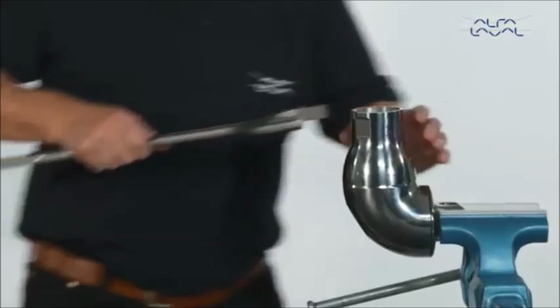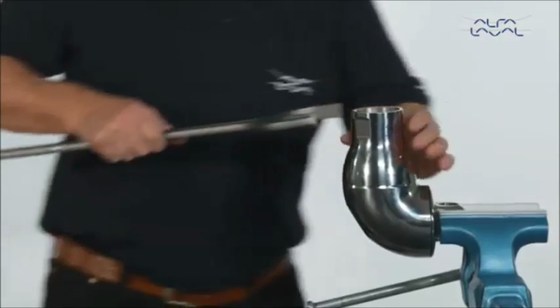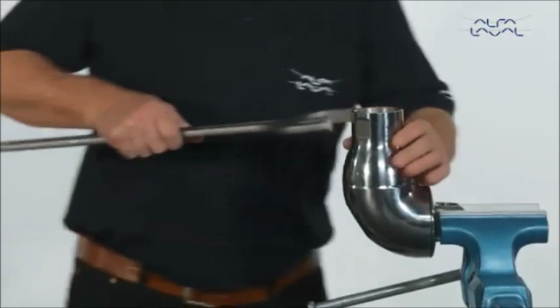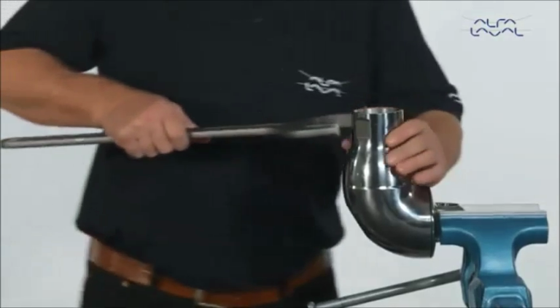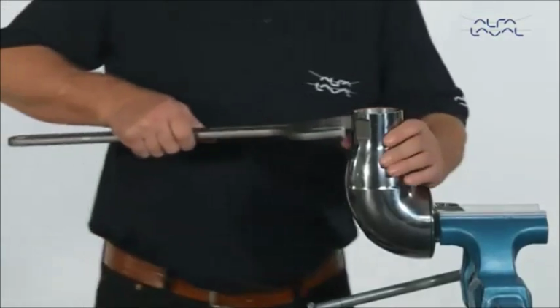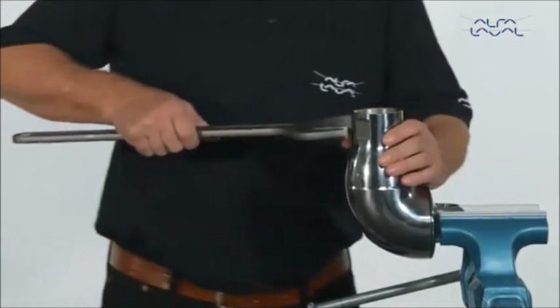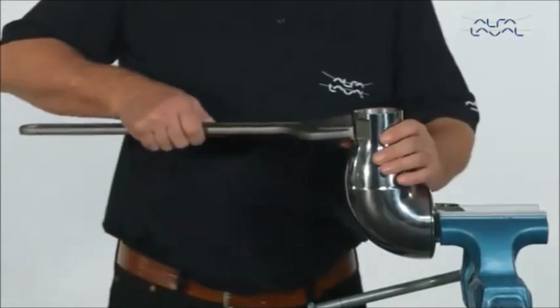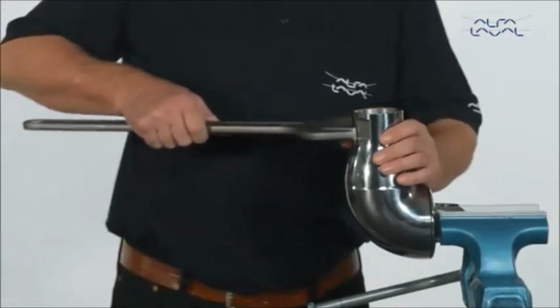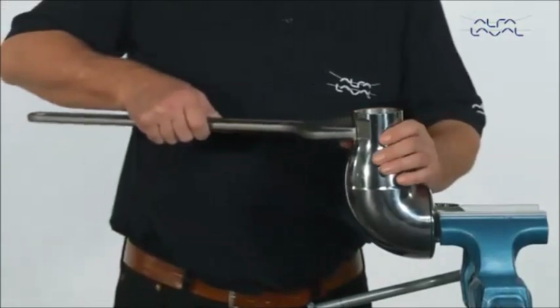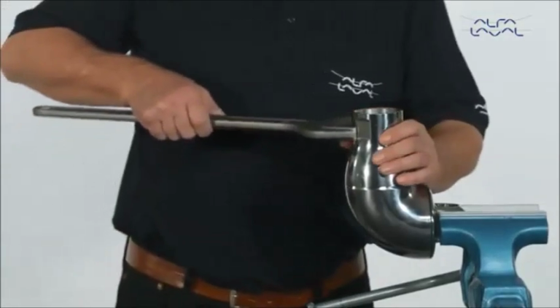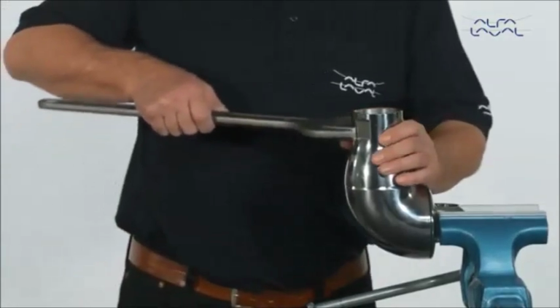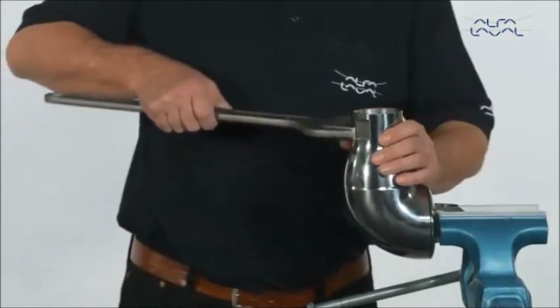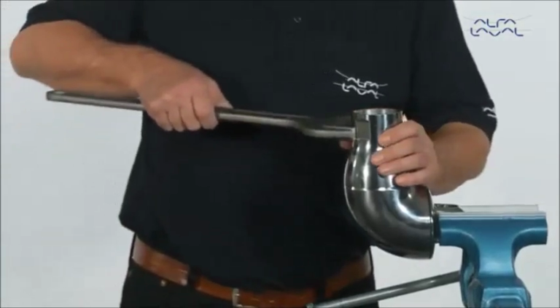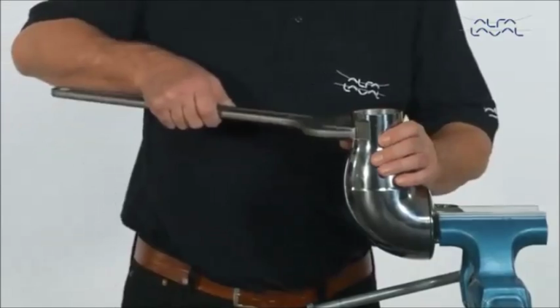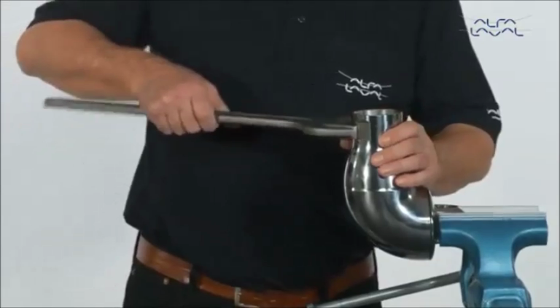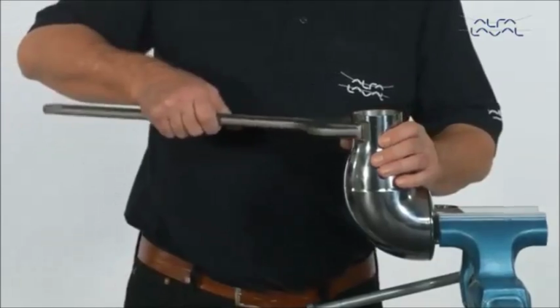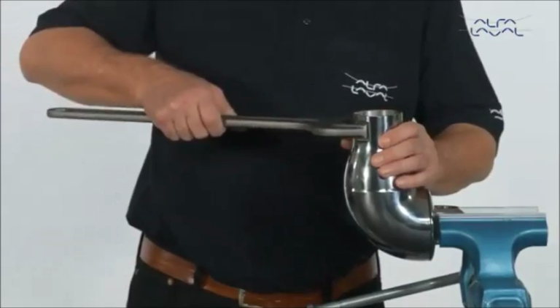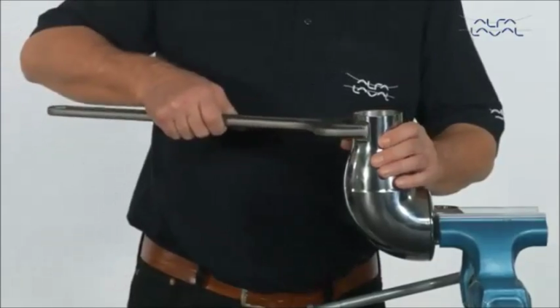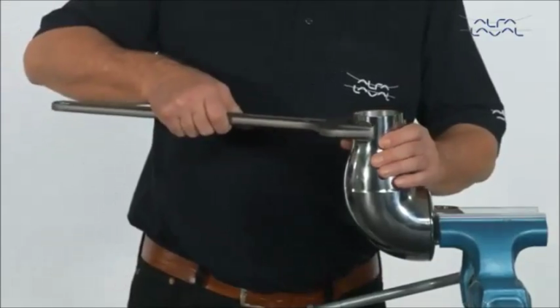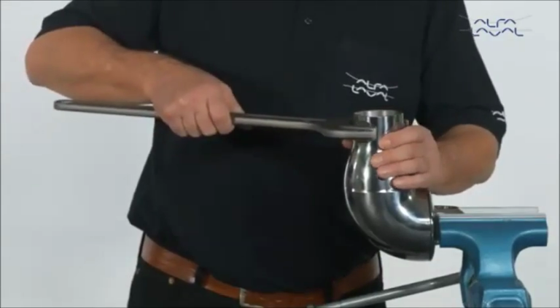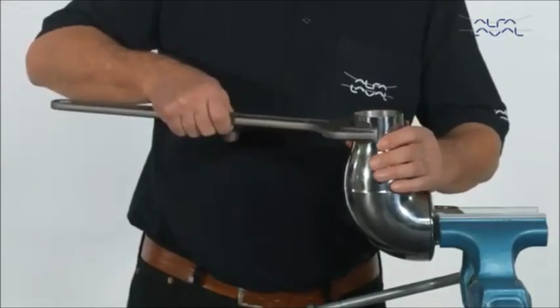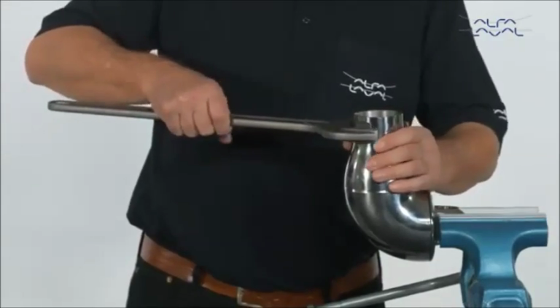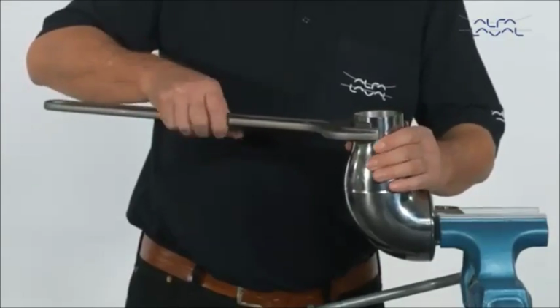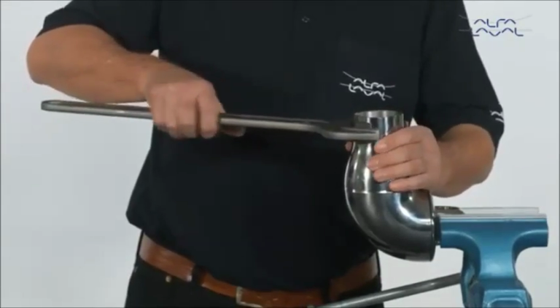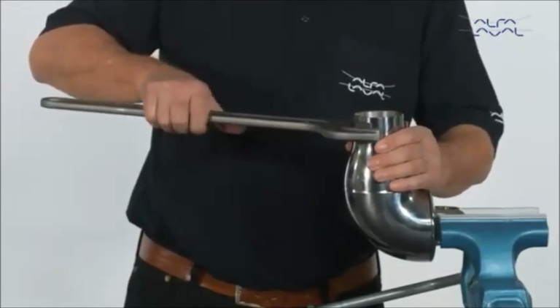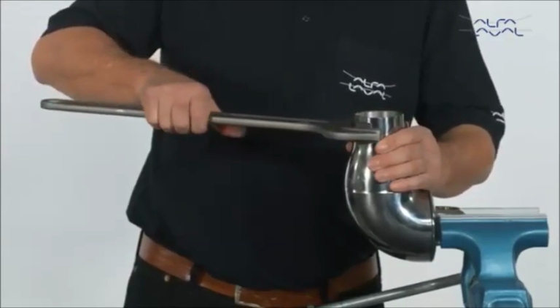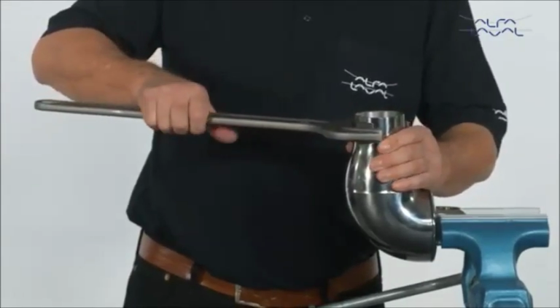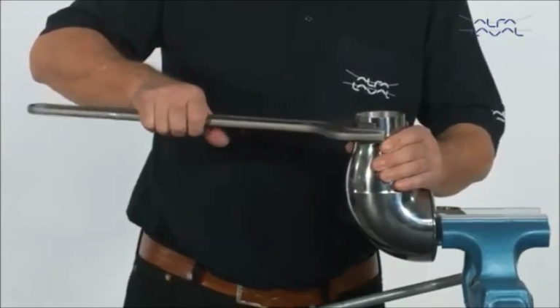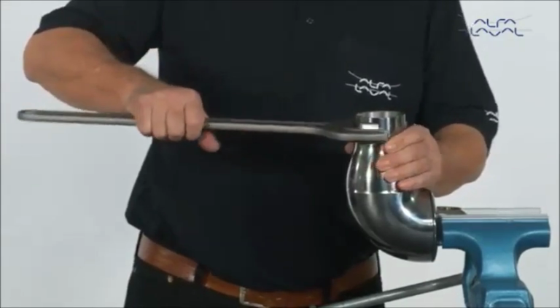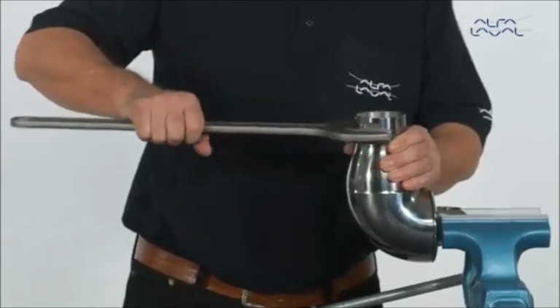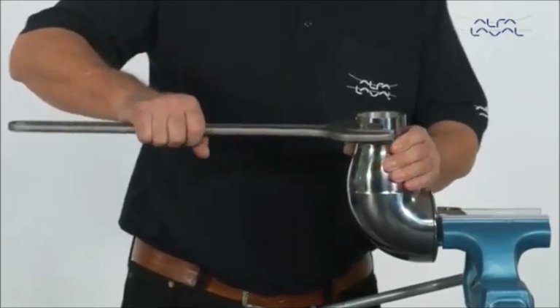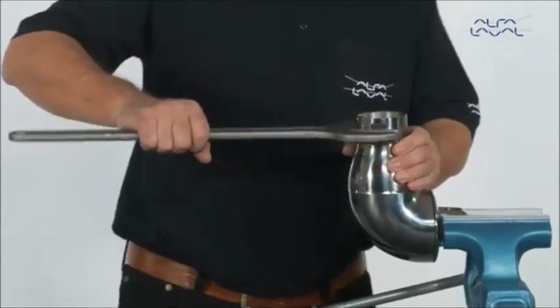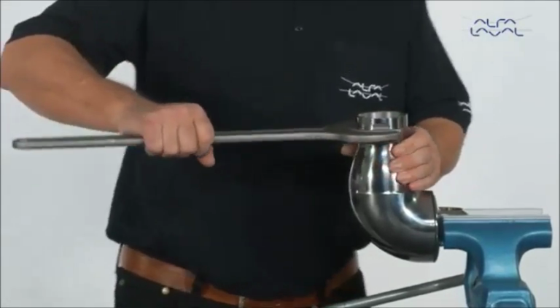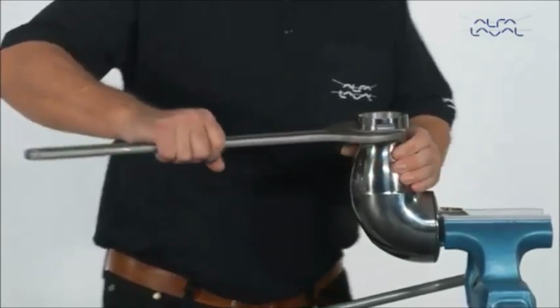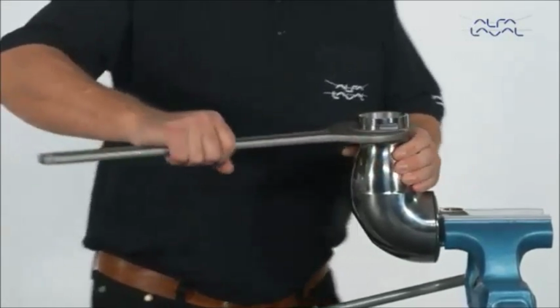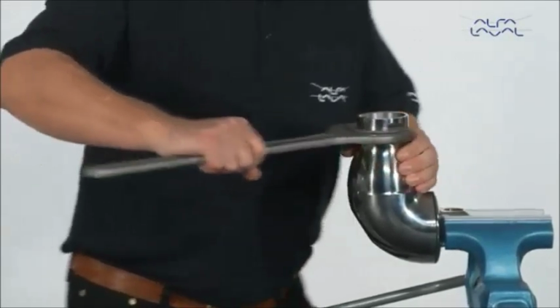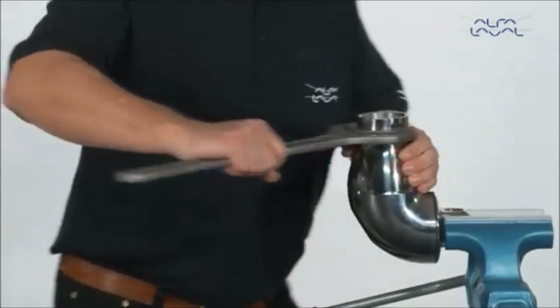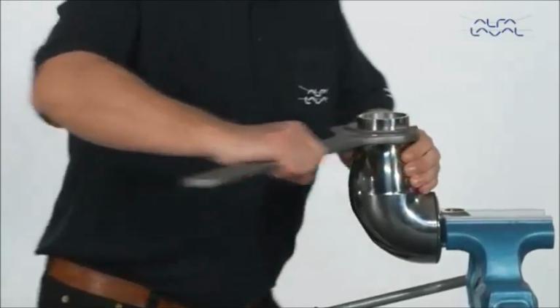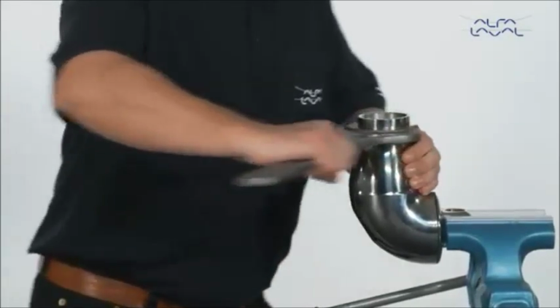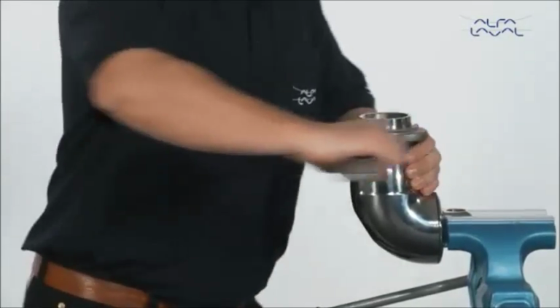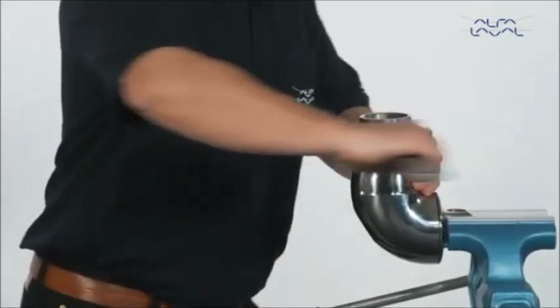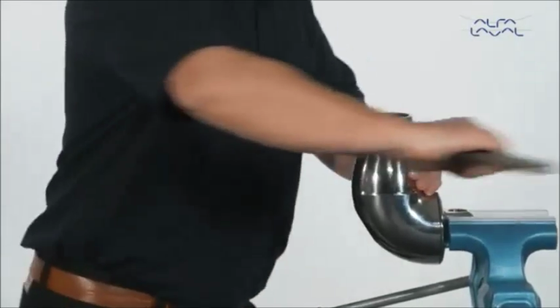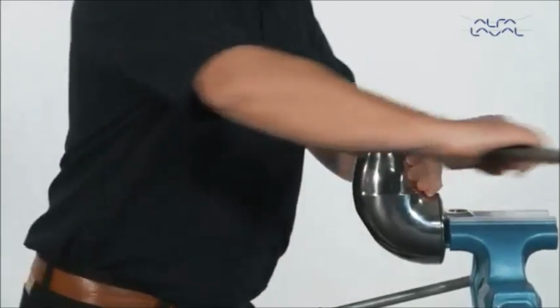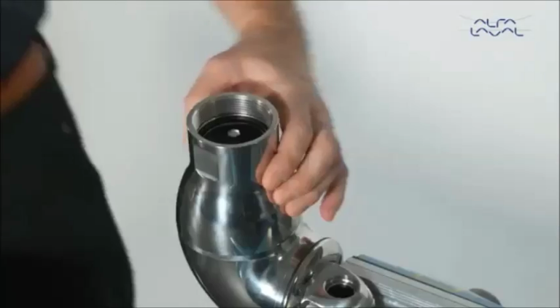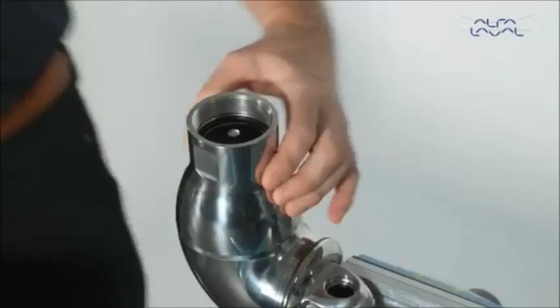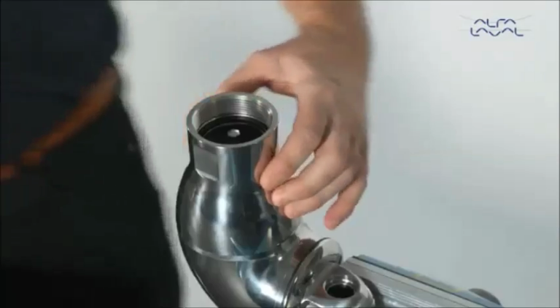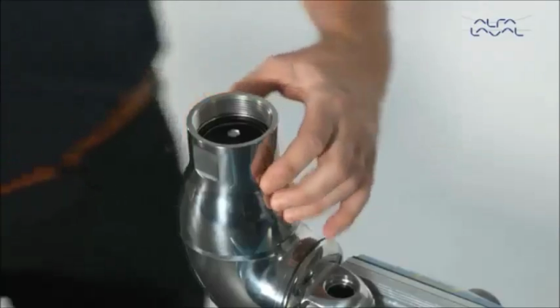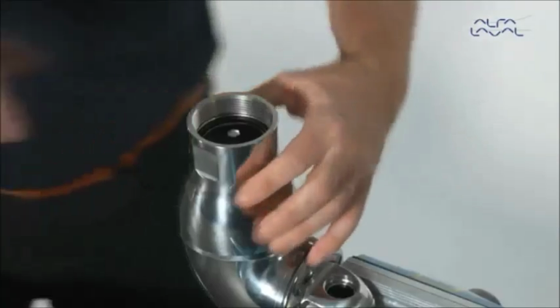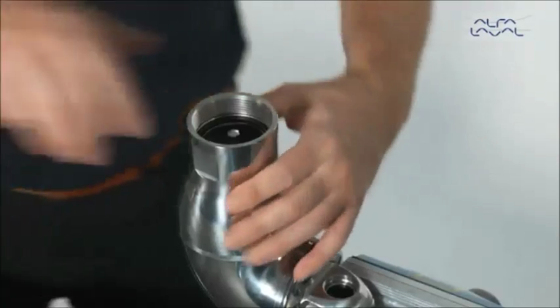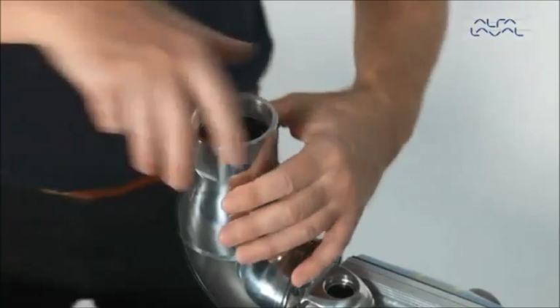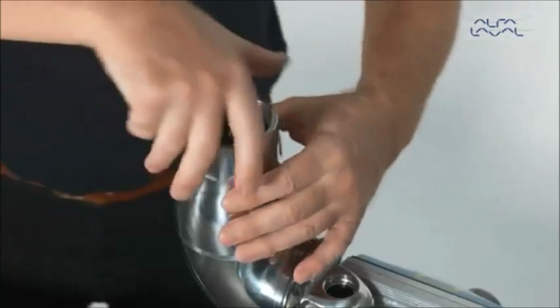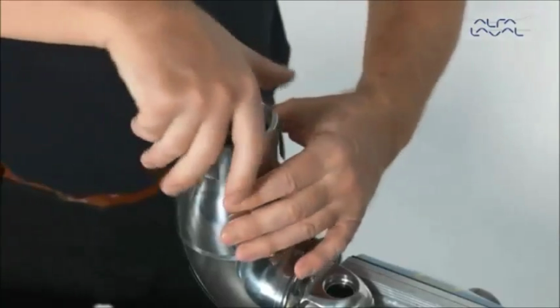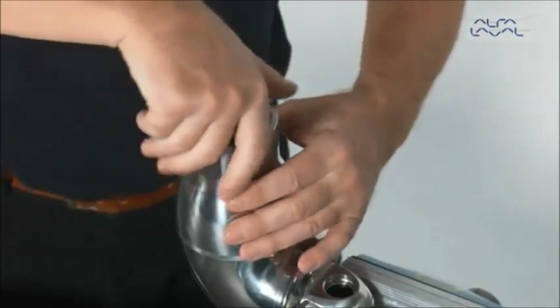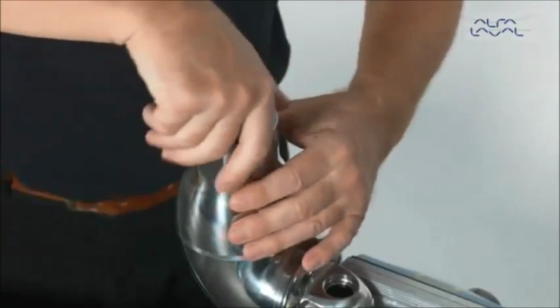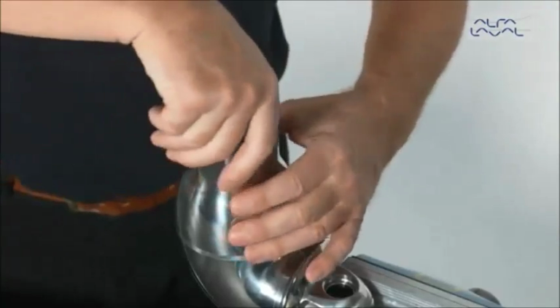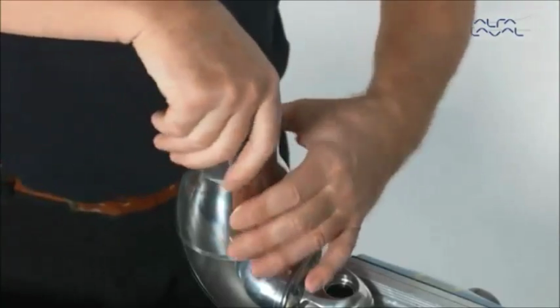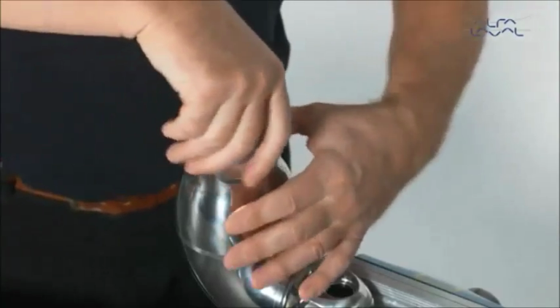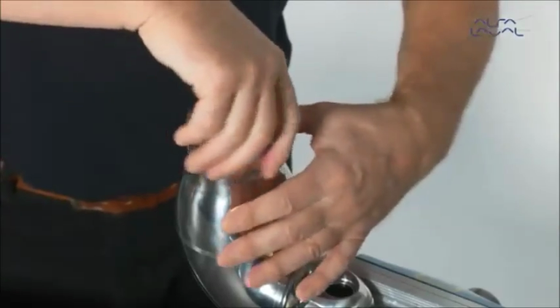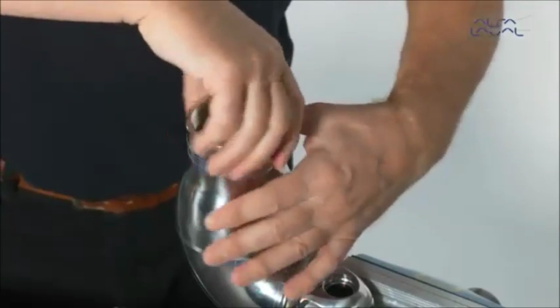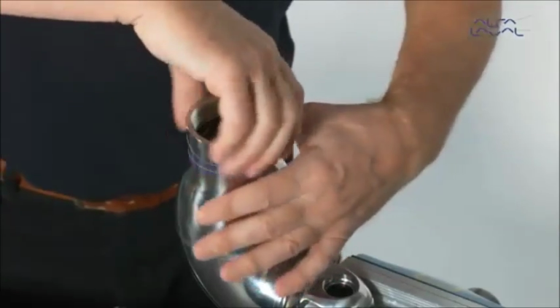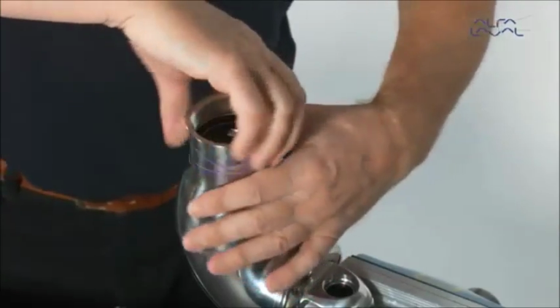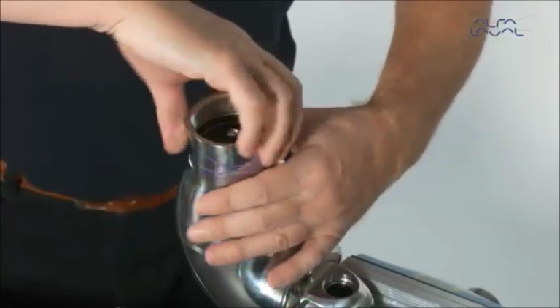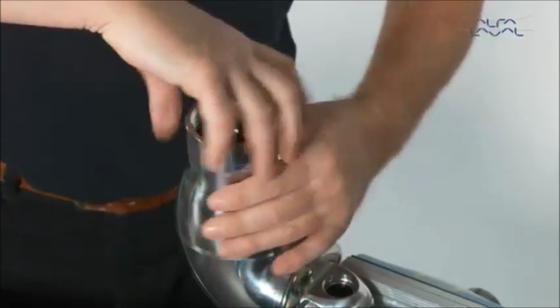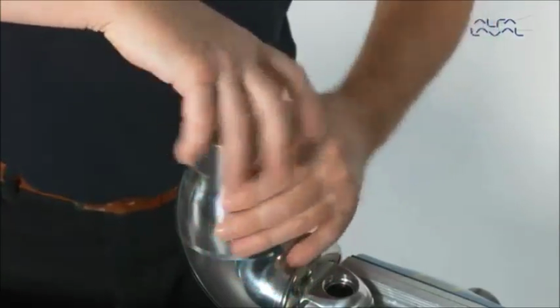Loosen the cone with a fork key. Remove the cone.